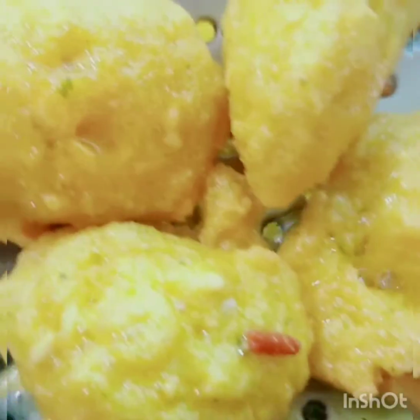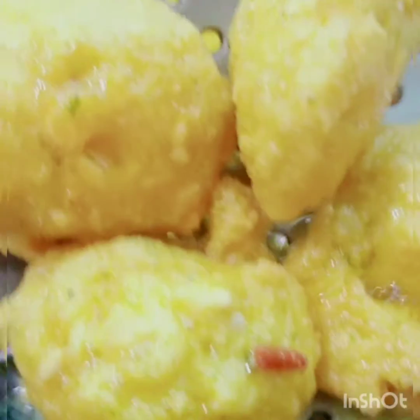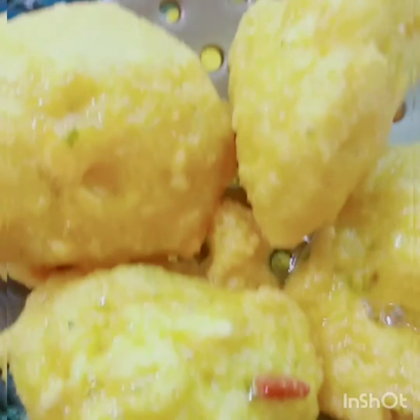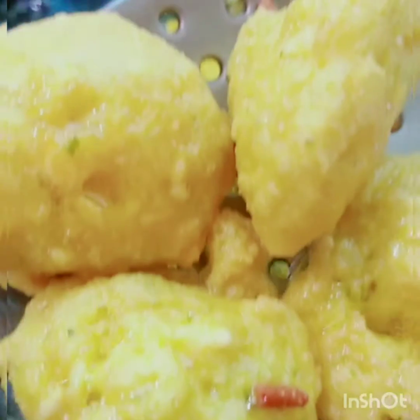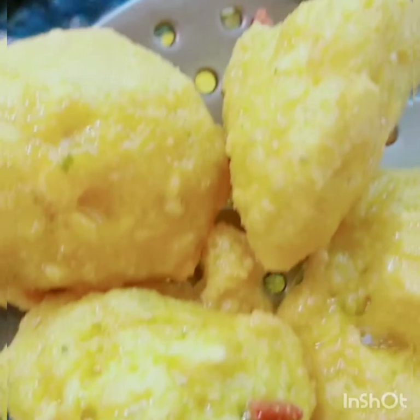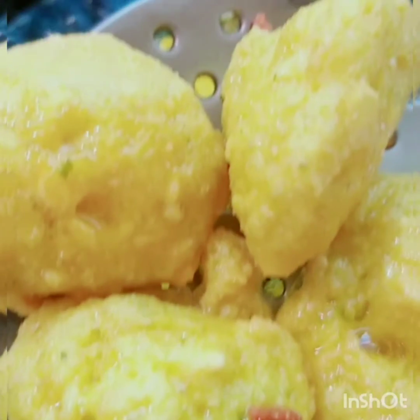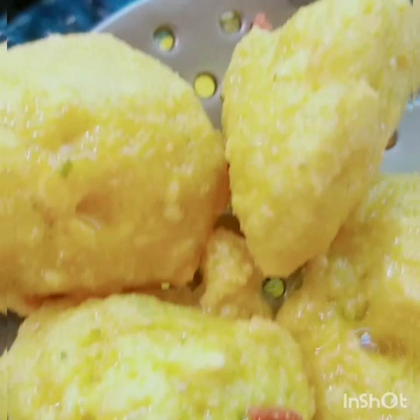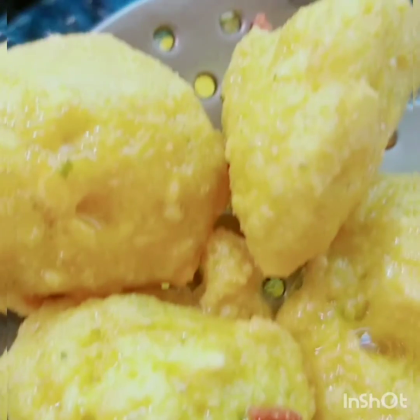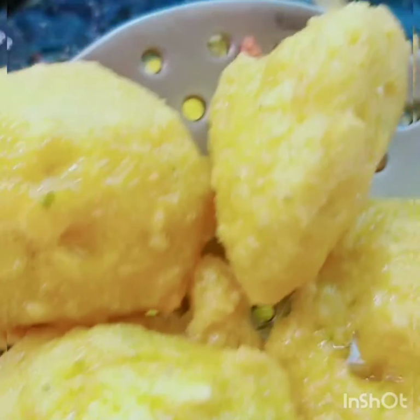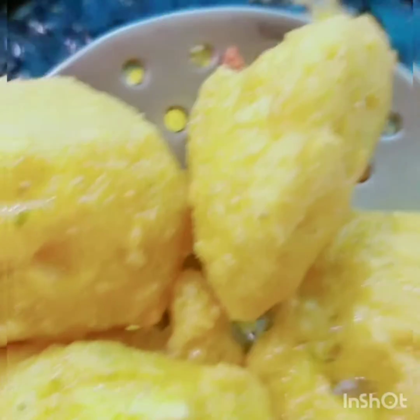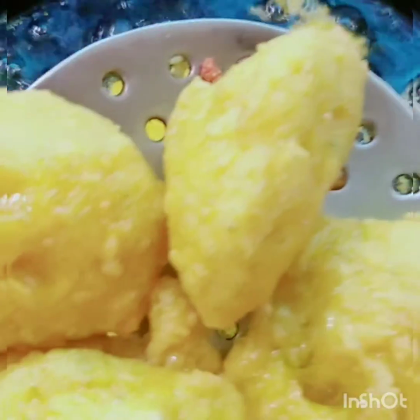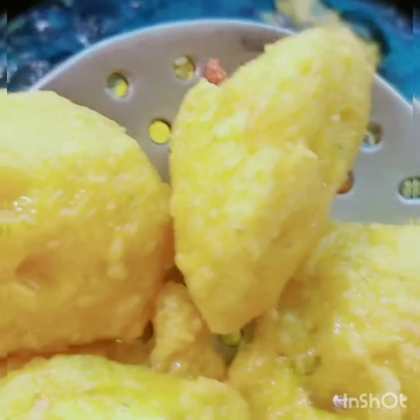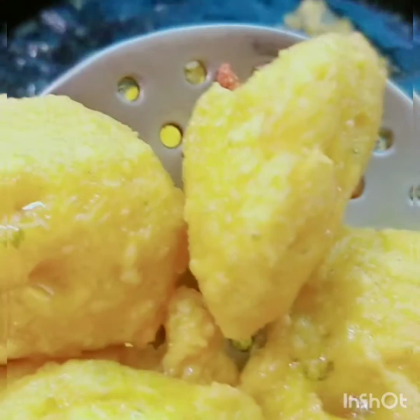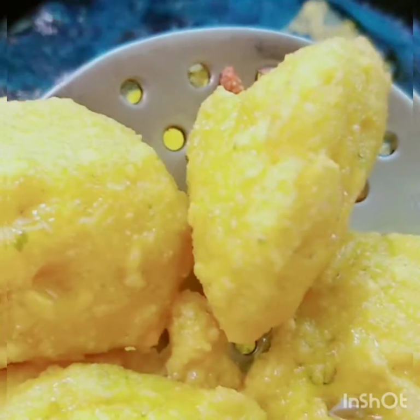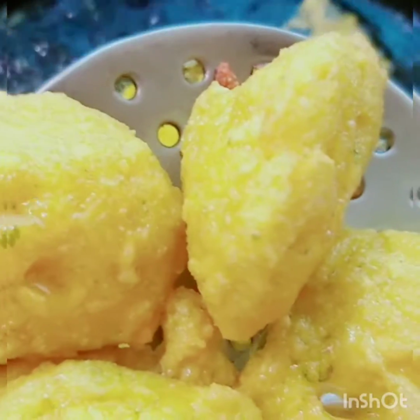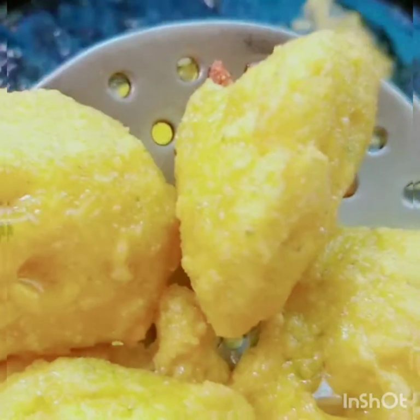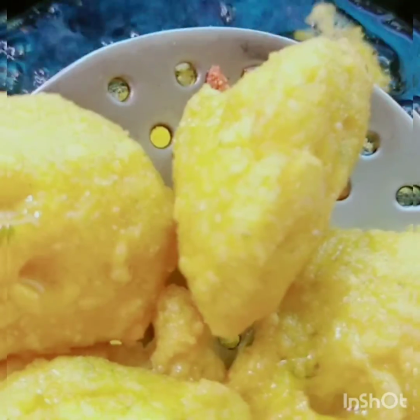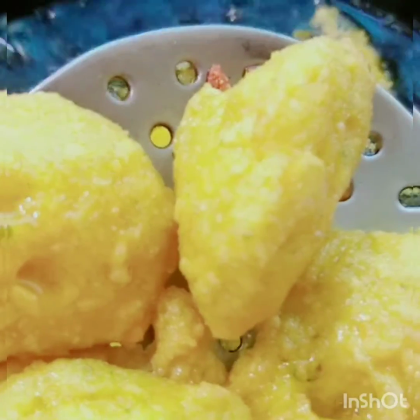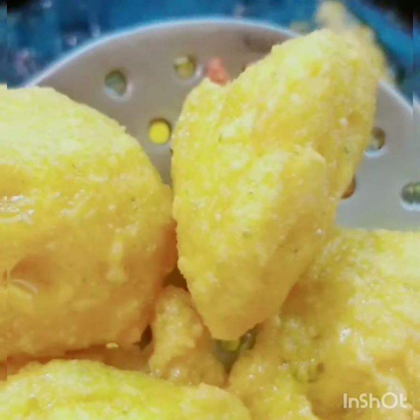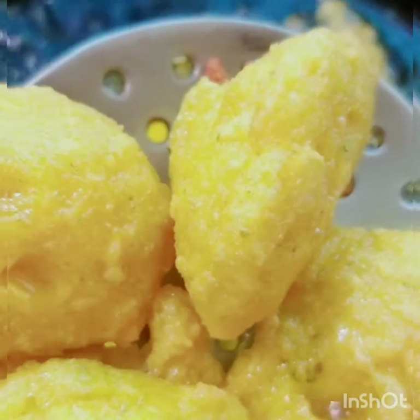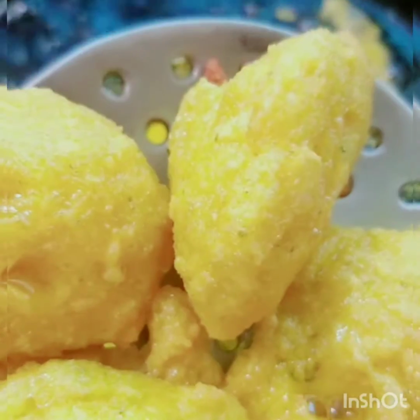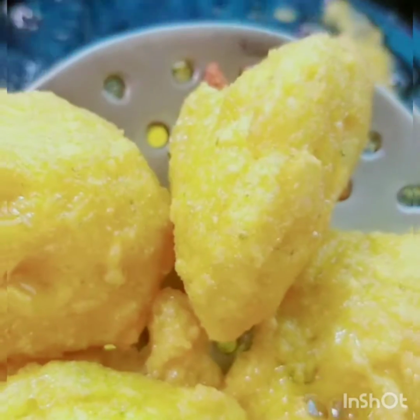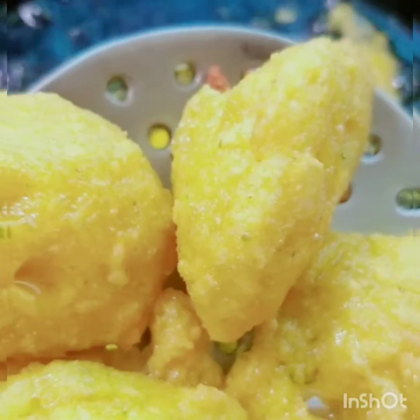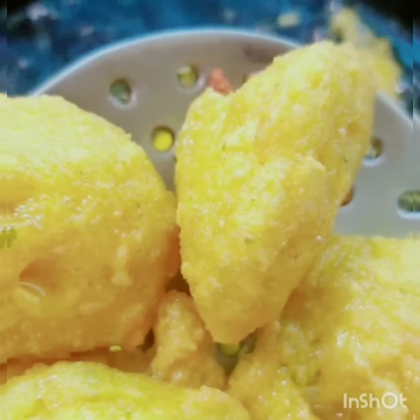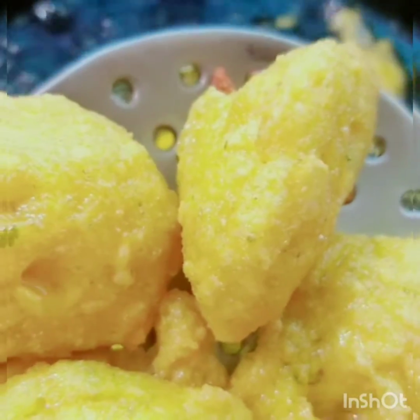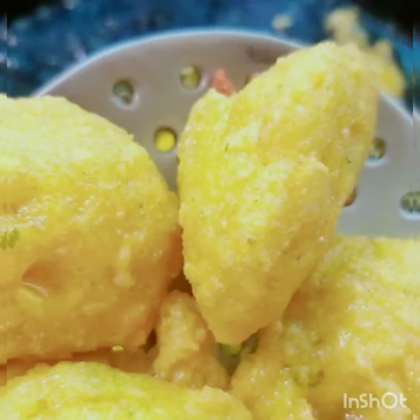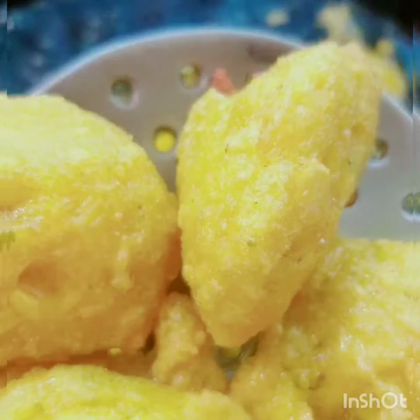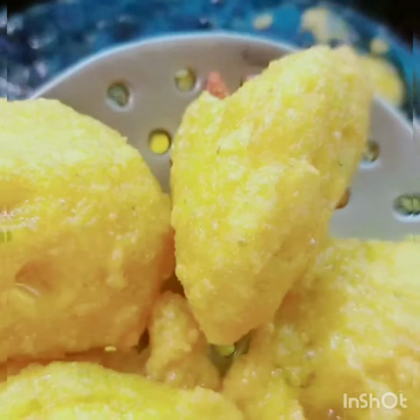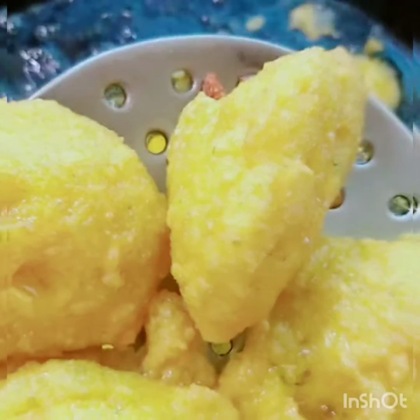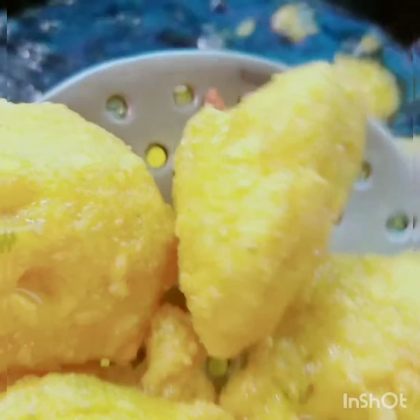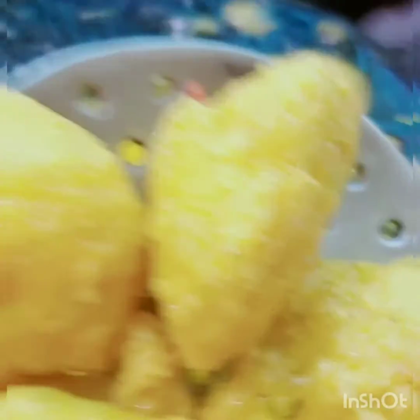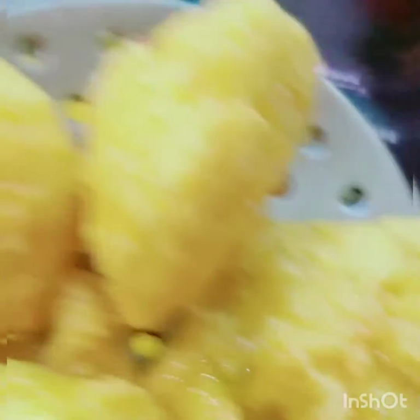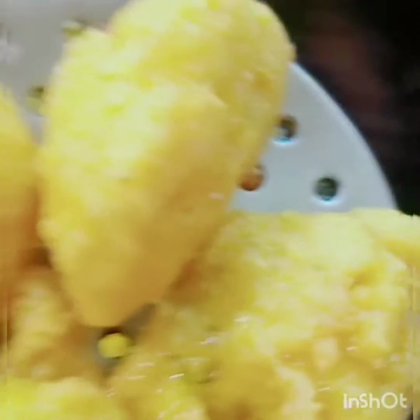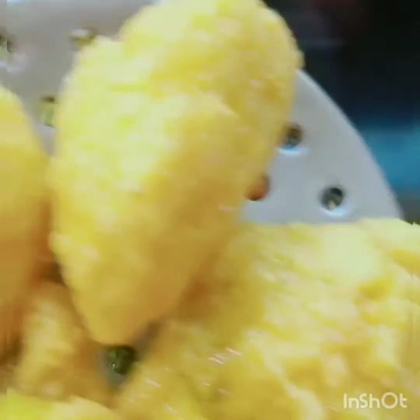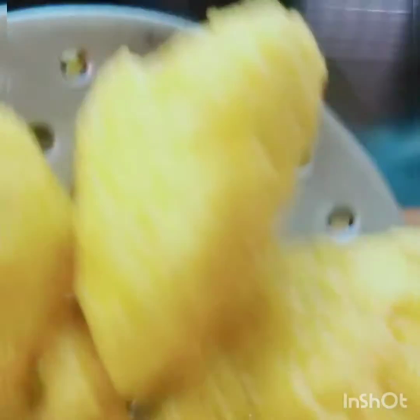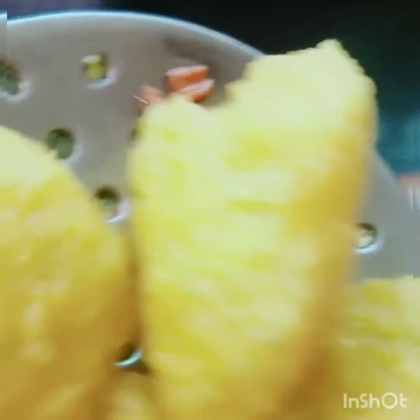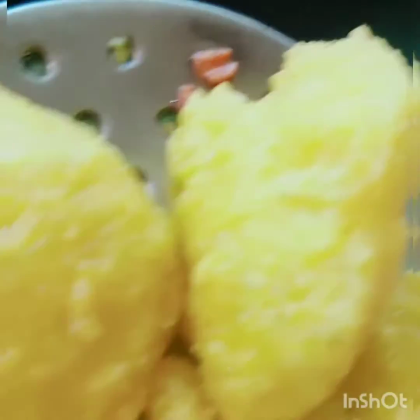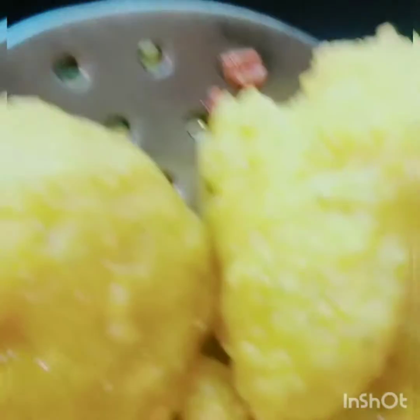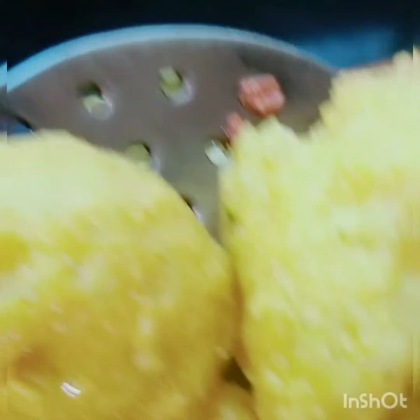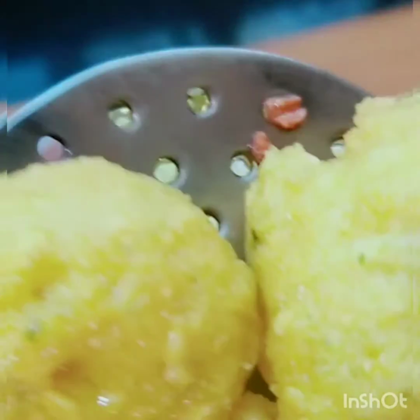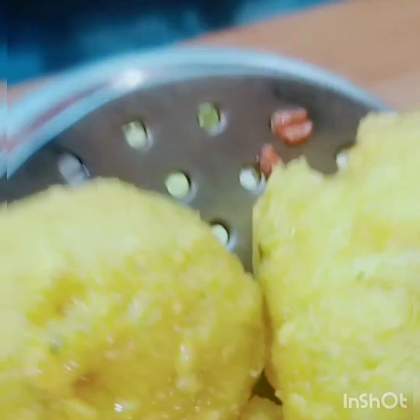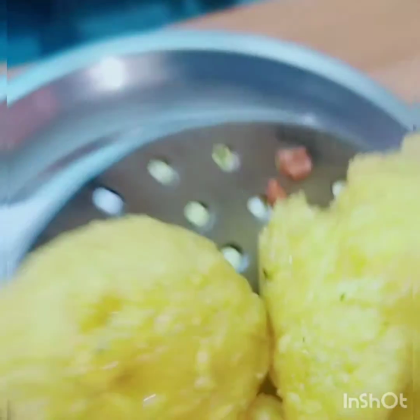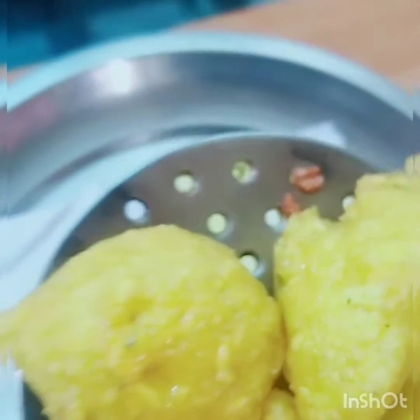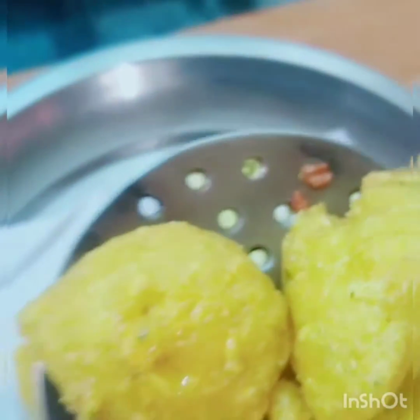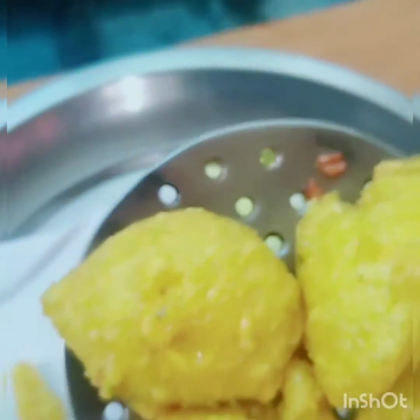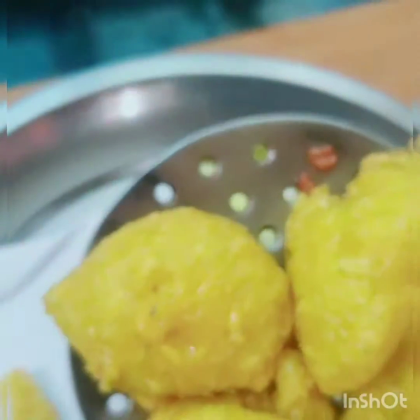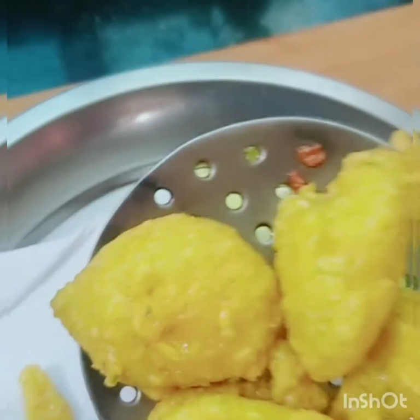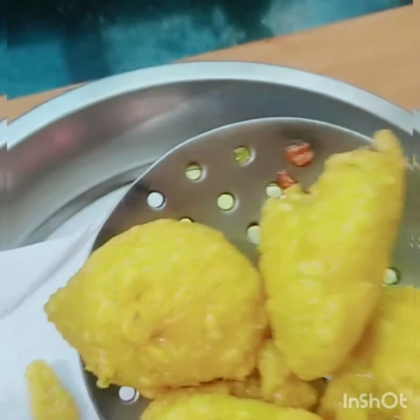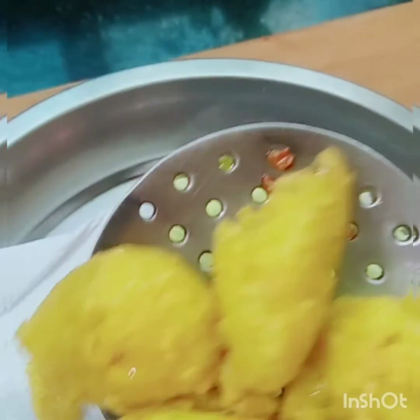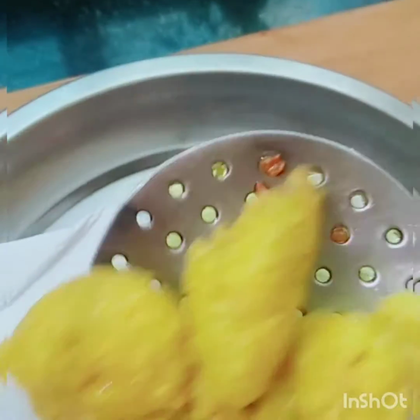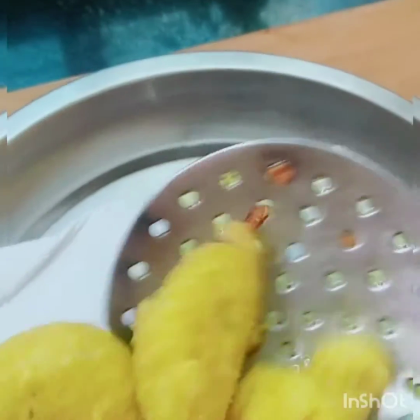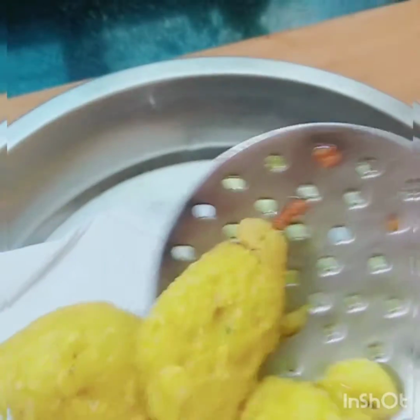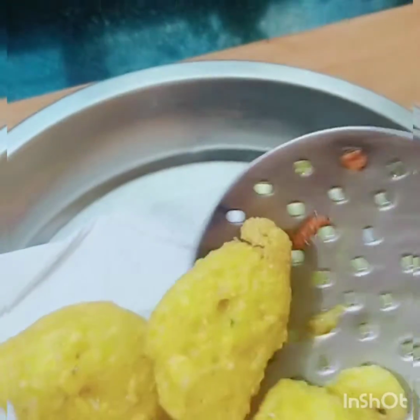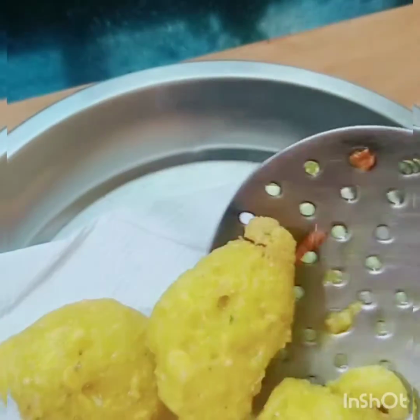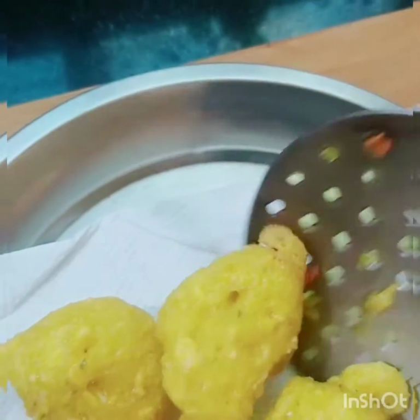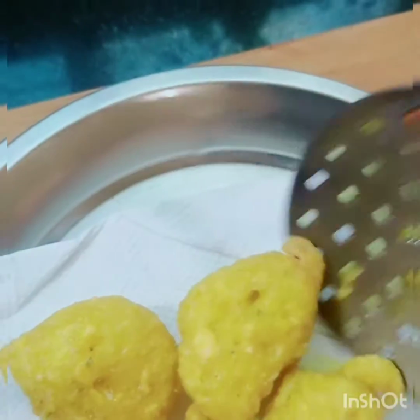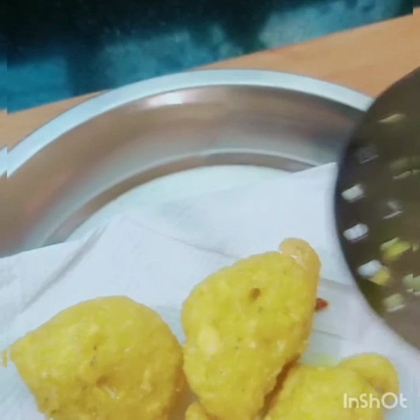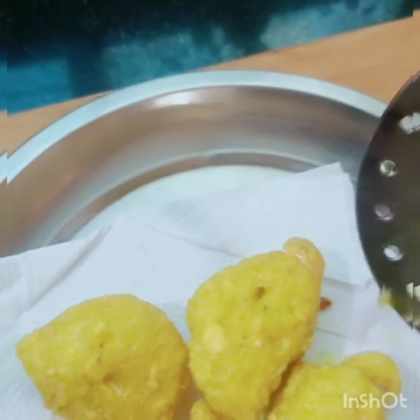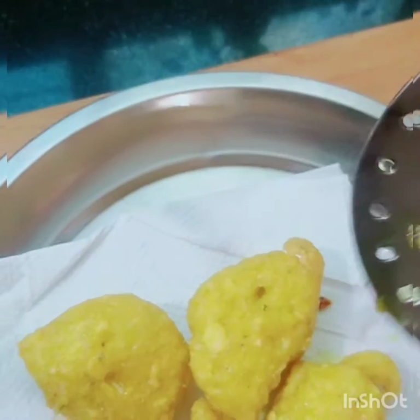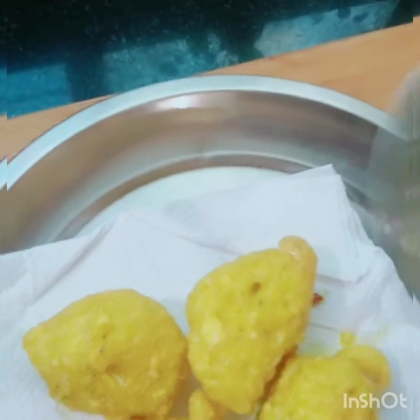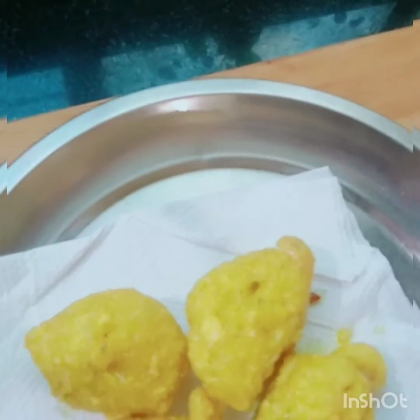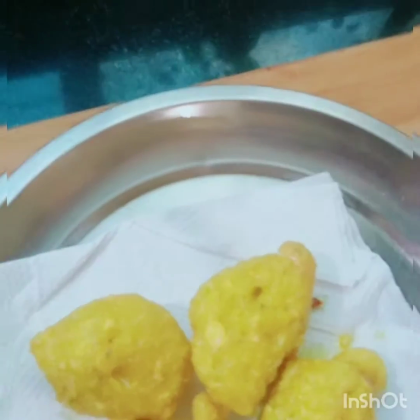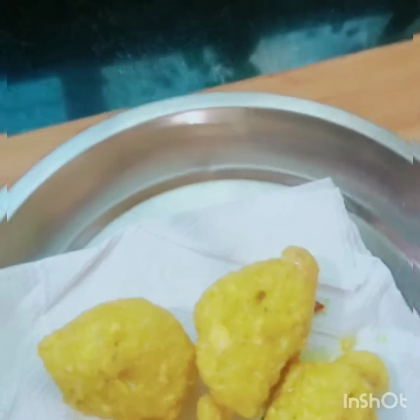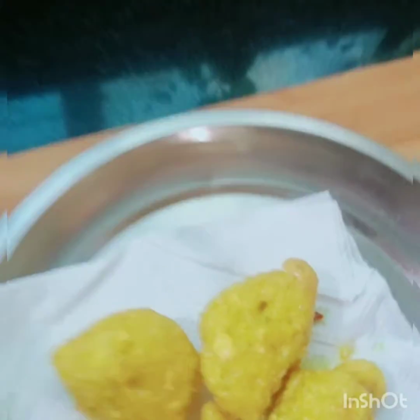You will get the laddus shaped from your hands. Then you will shape them from the hands. So the laddus will be ready. Let's do the plating.